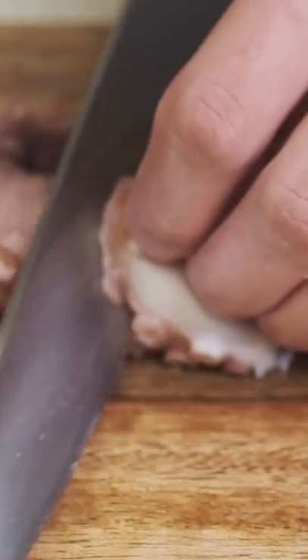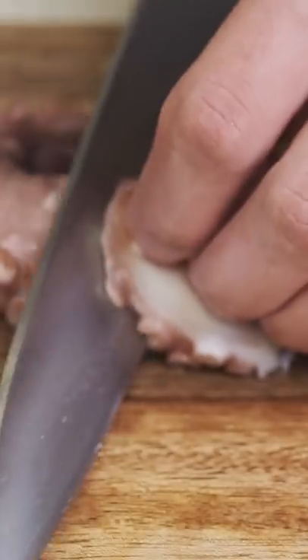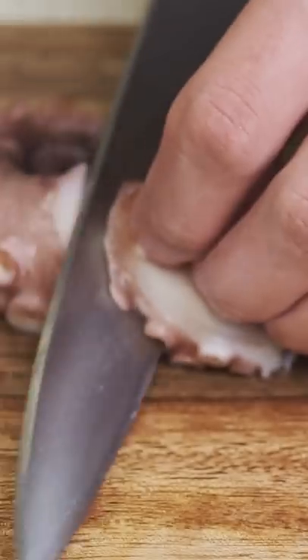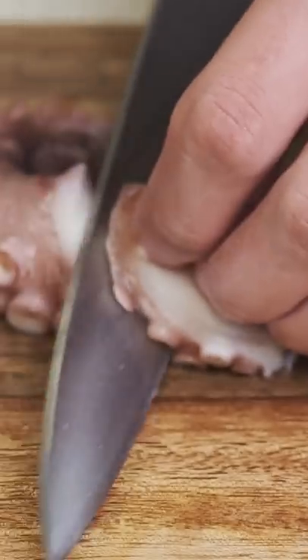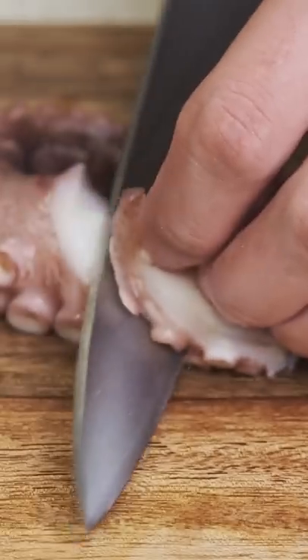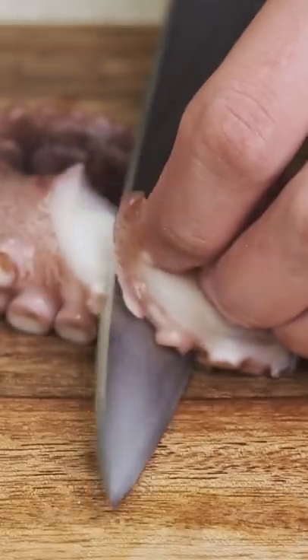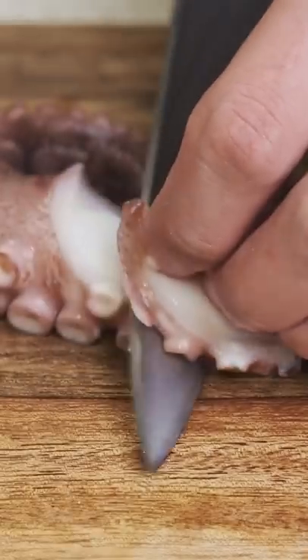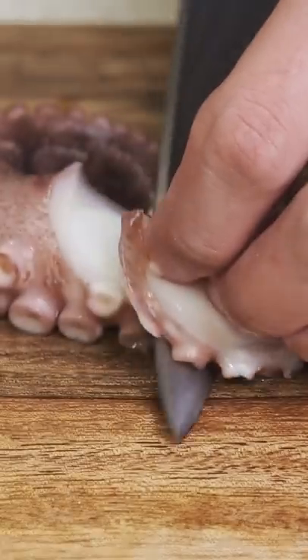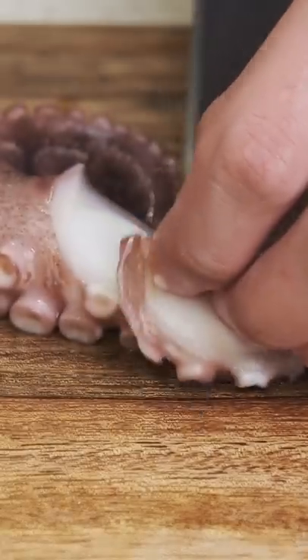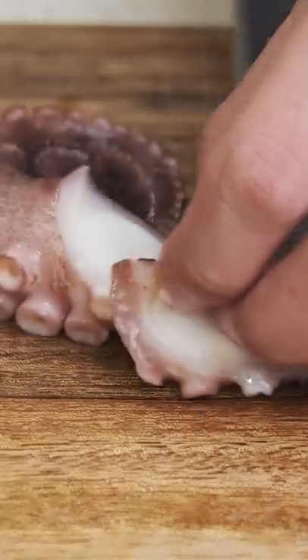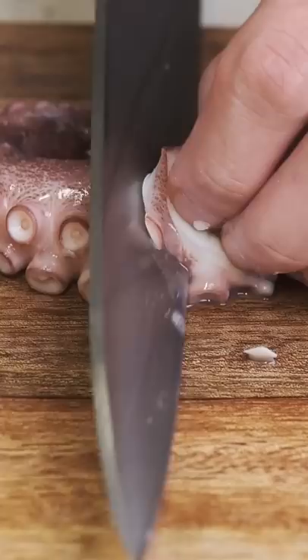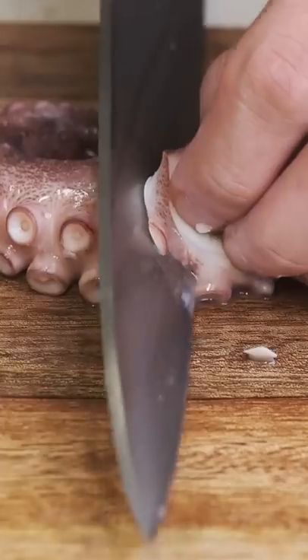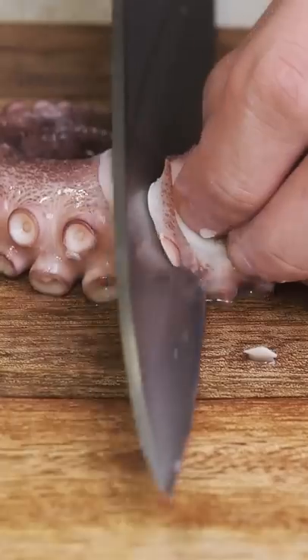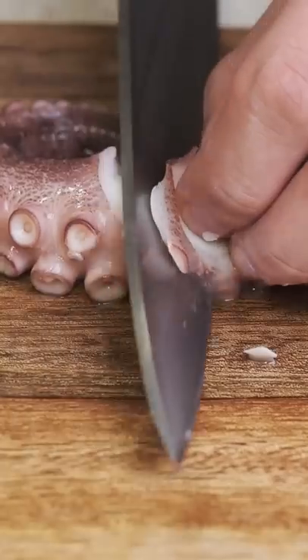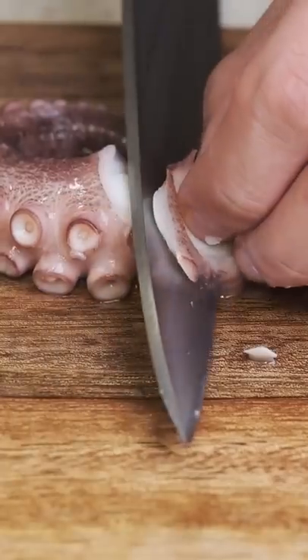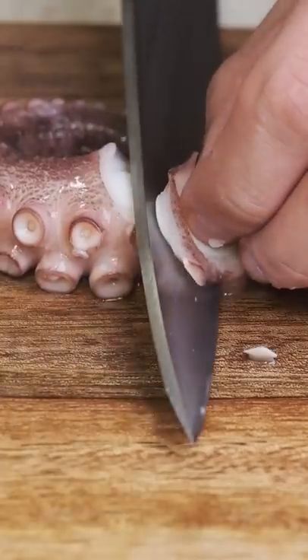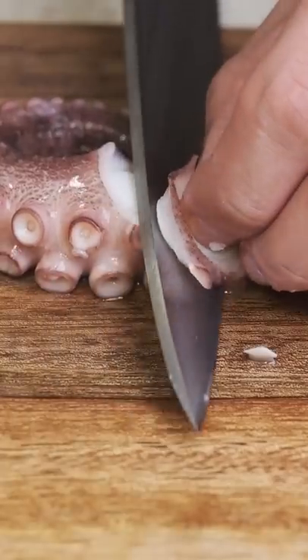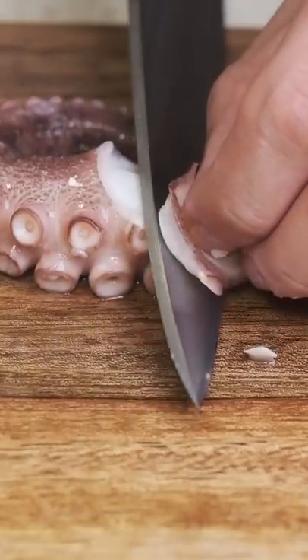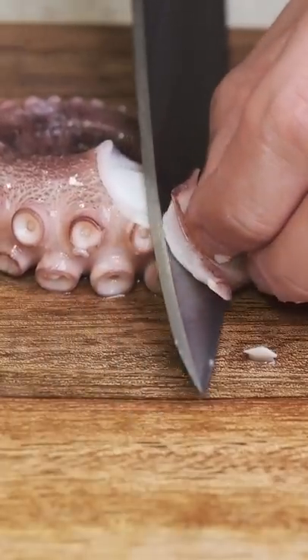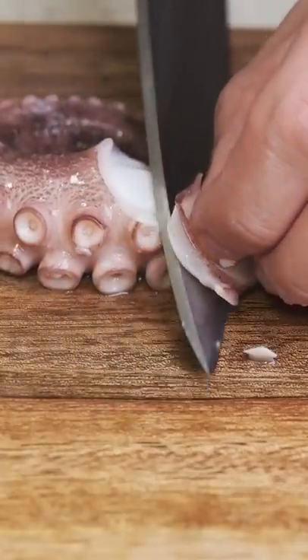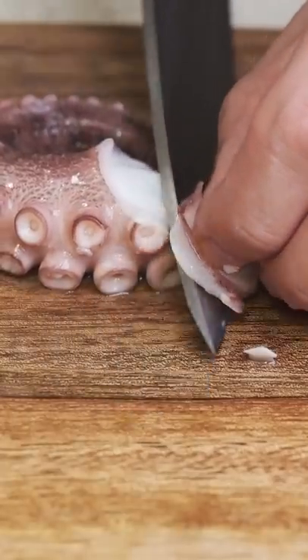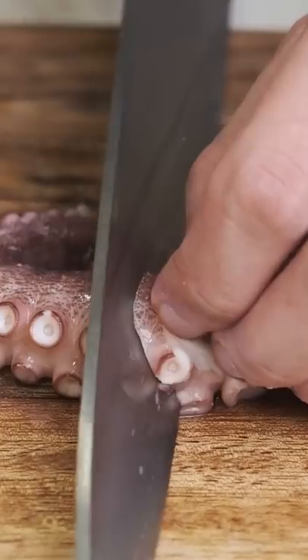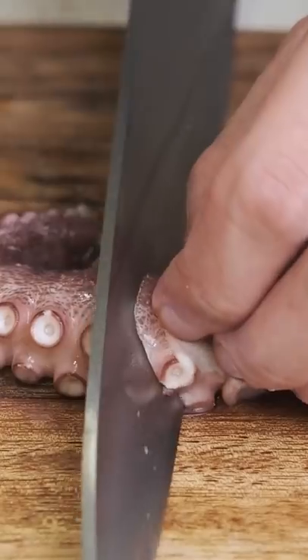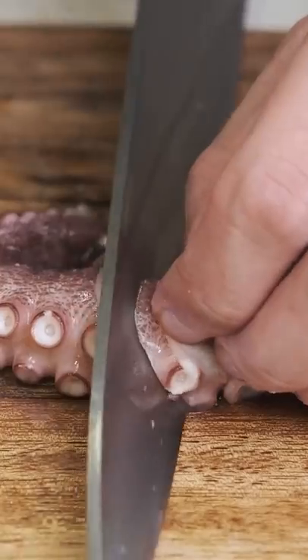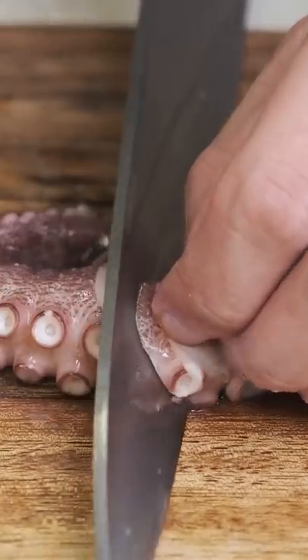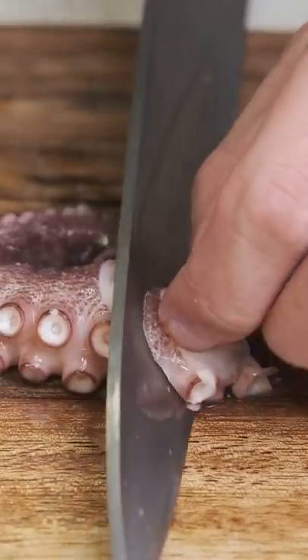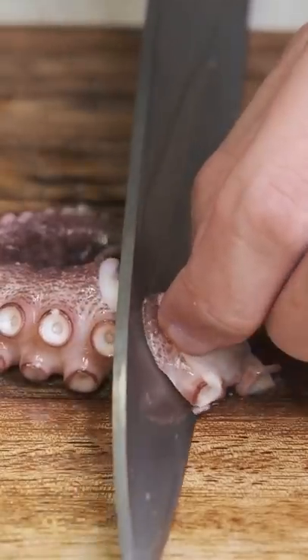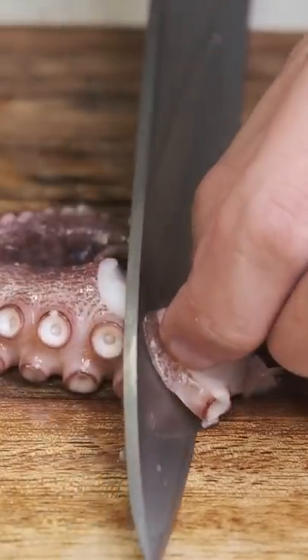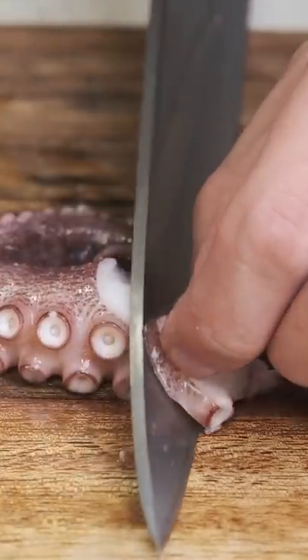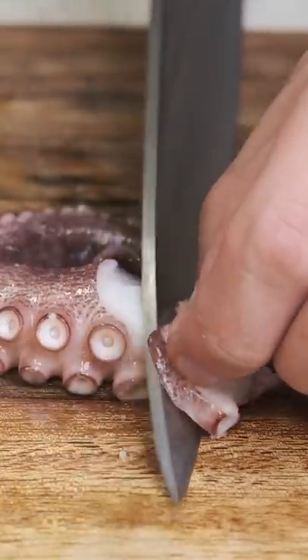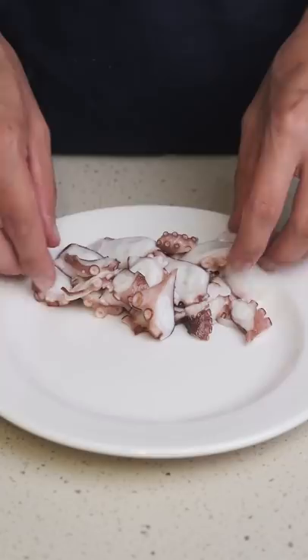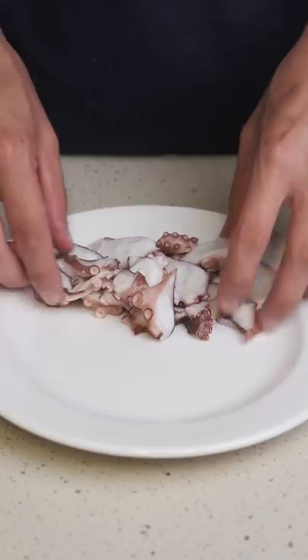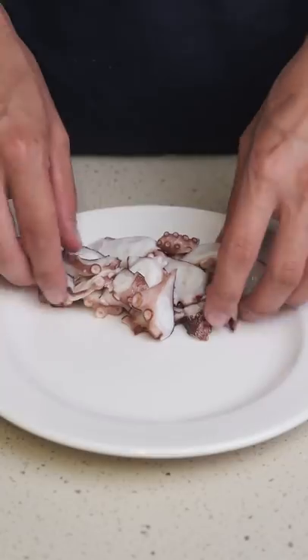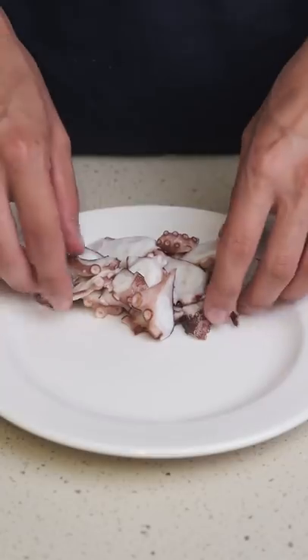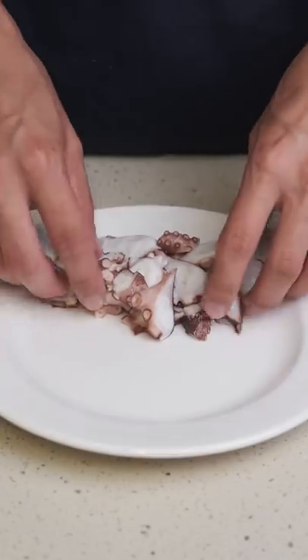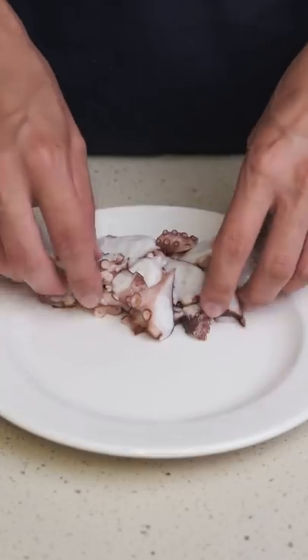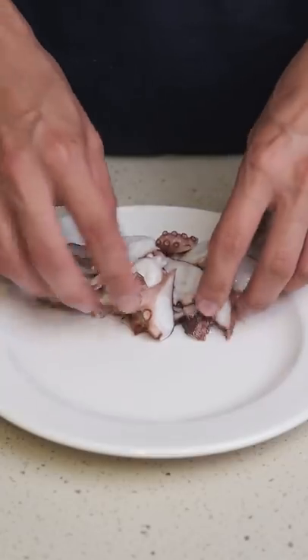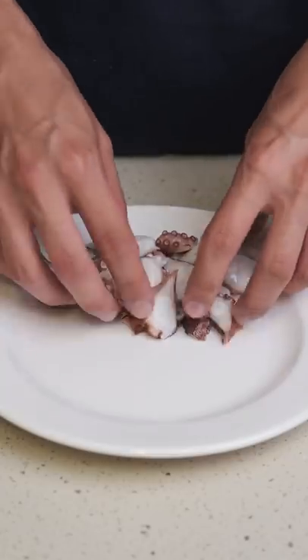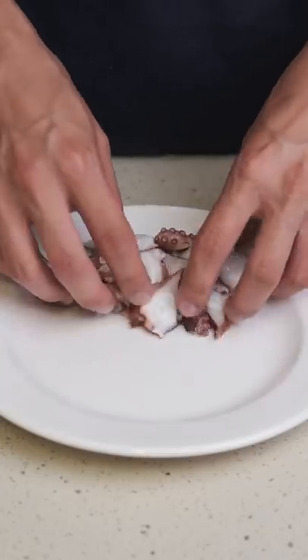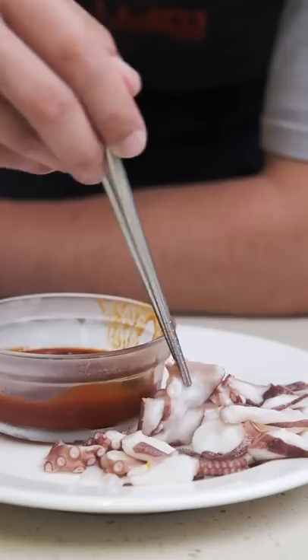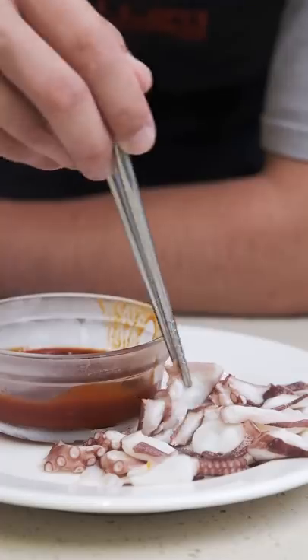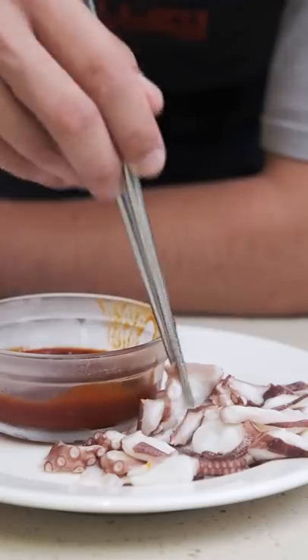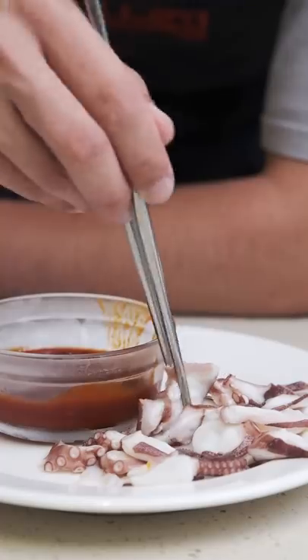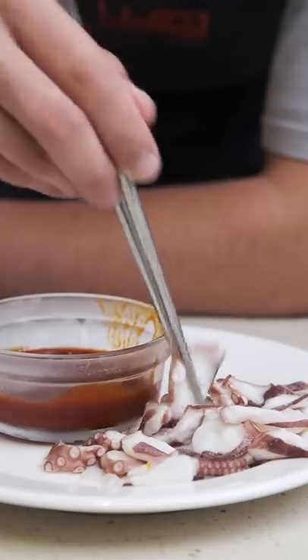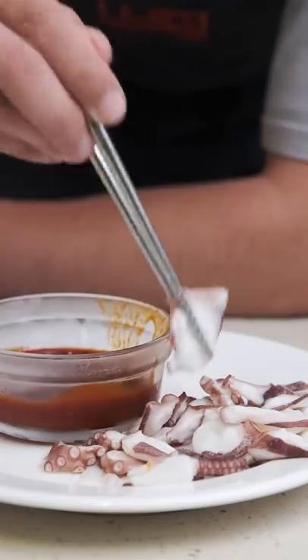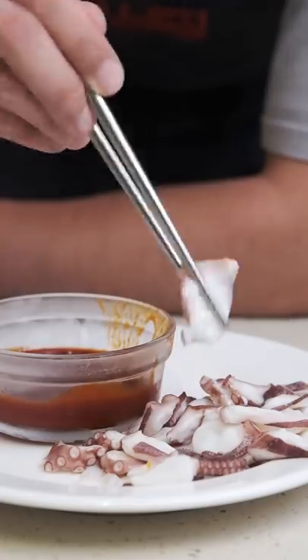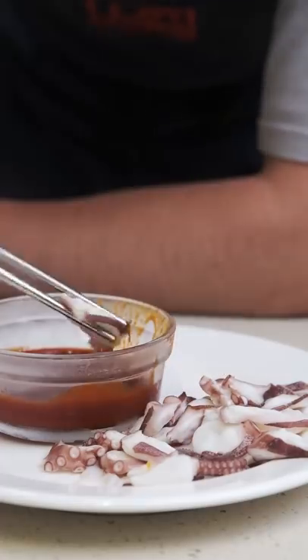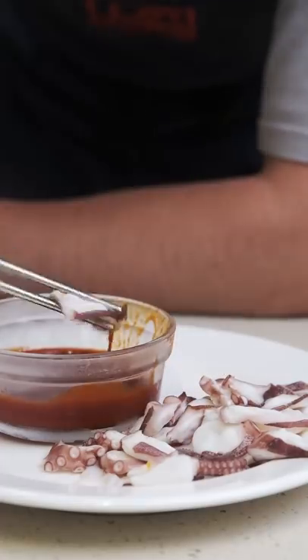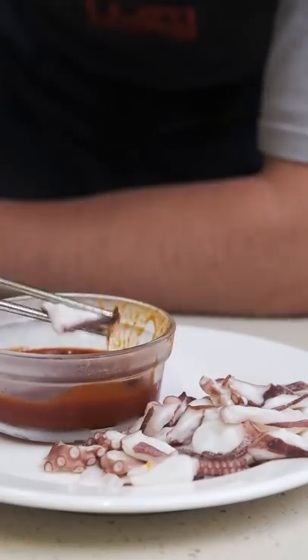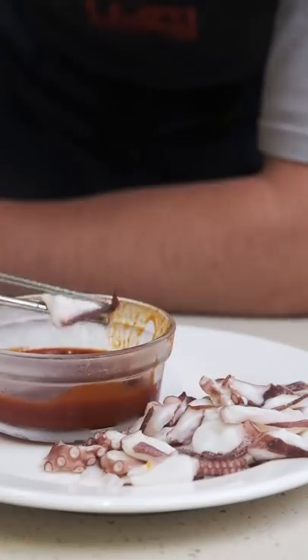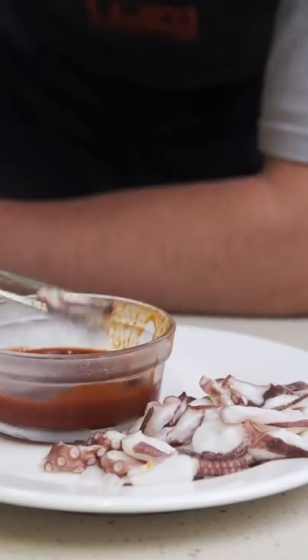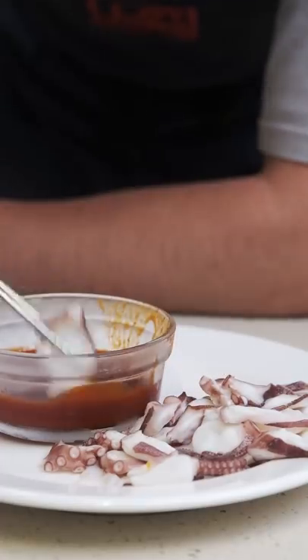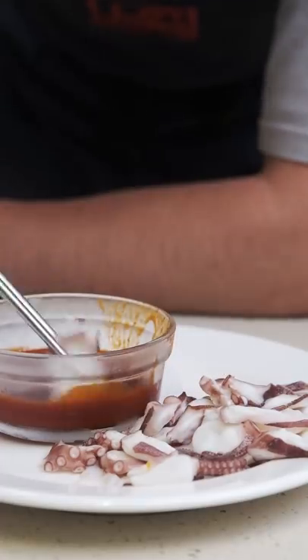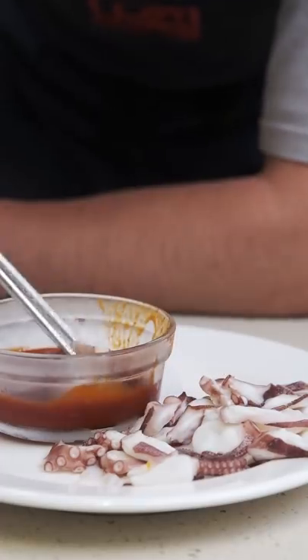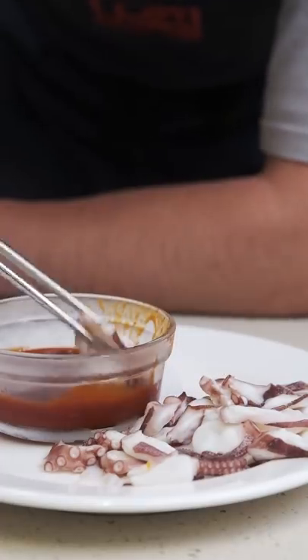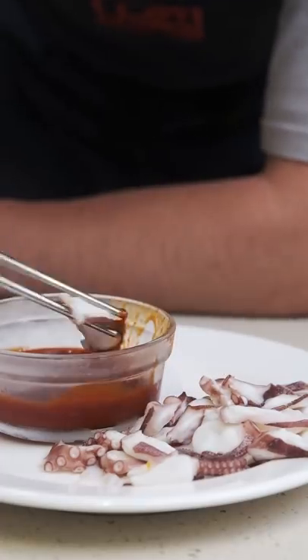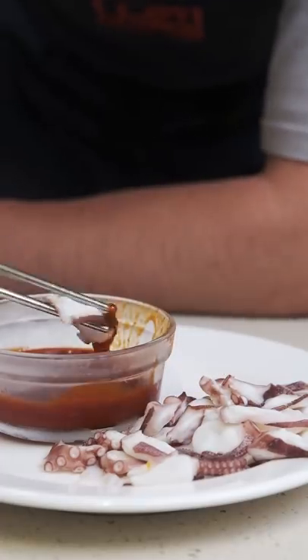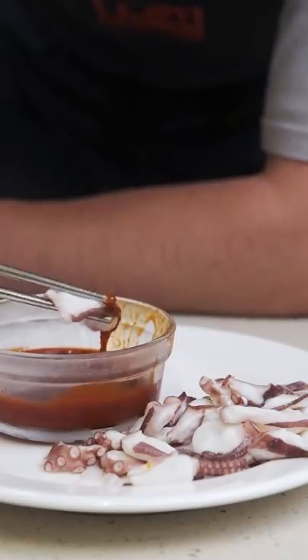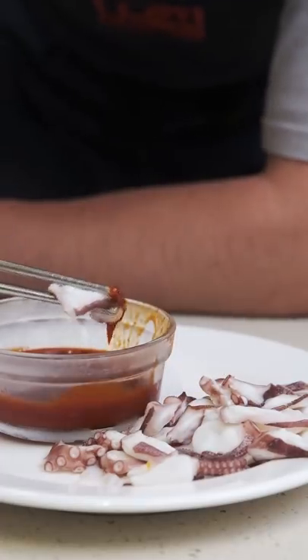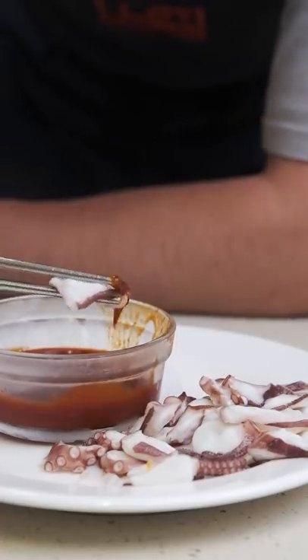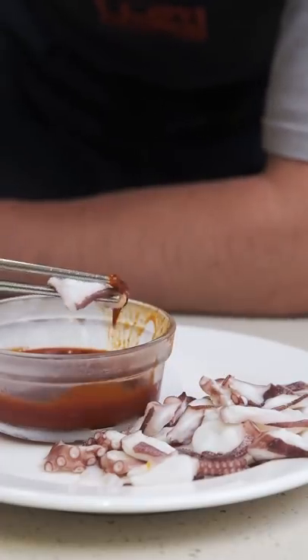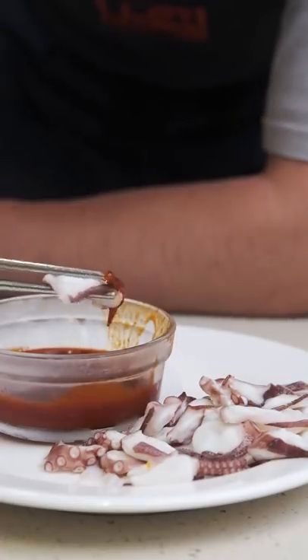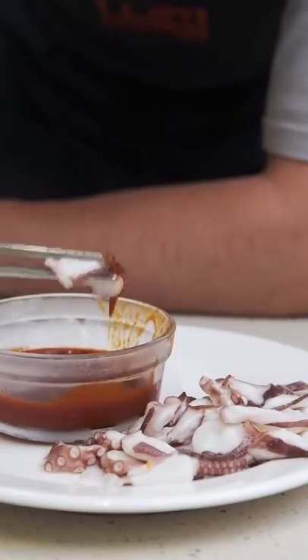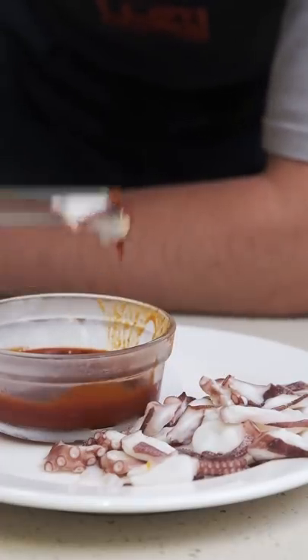The easiest way to prep this is to cut the tentacles separately into thin slices and serve with chojang, which is a spicy sauce made from gochujang, vinegar, and sugar.